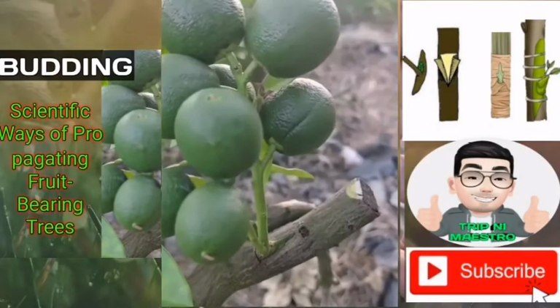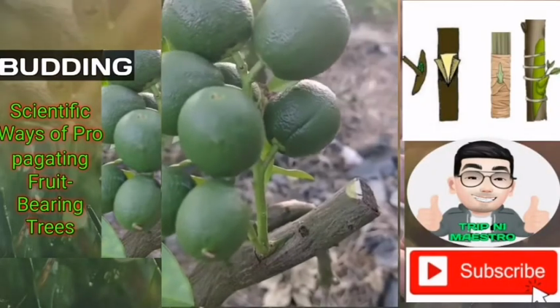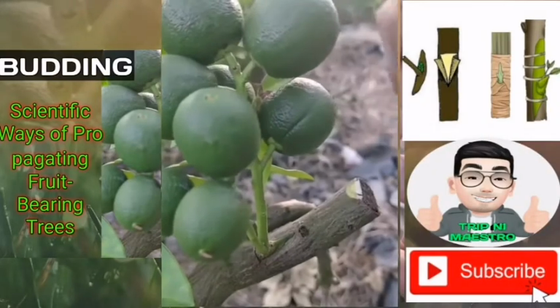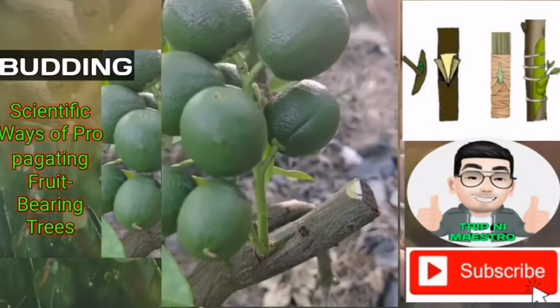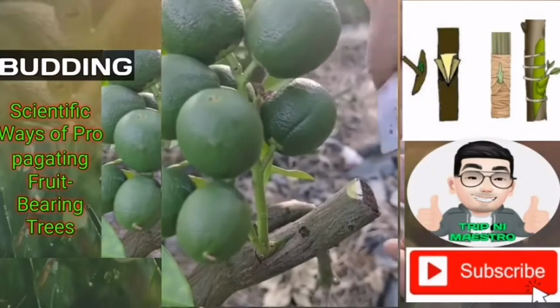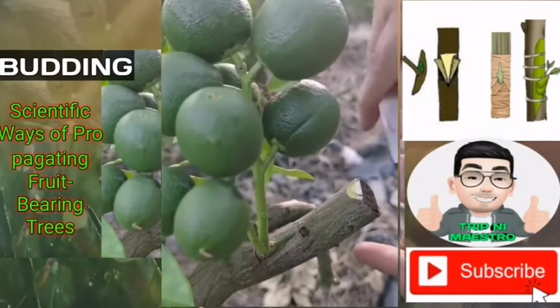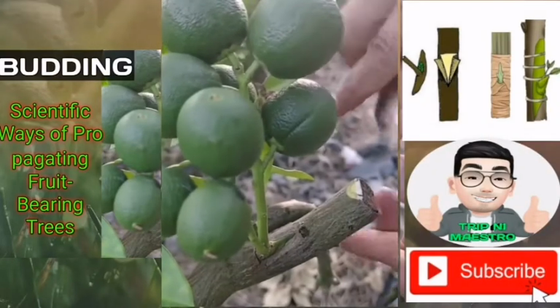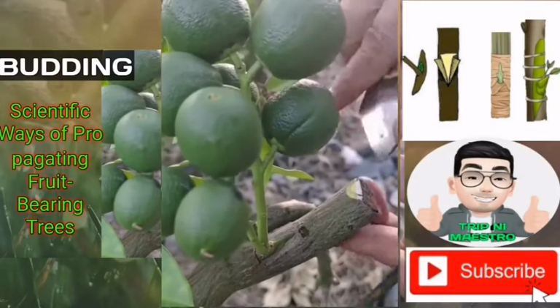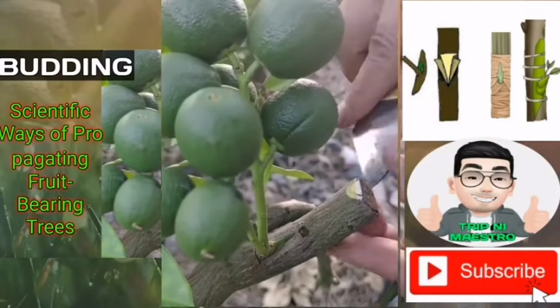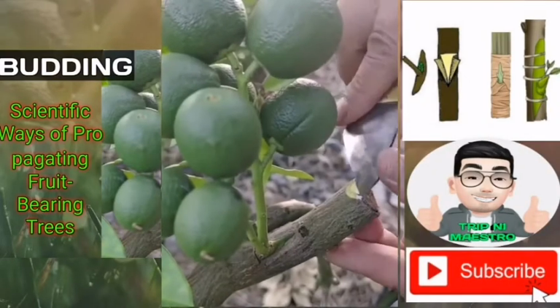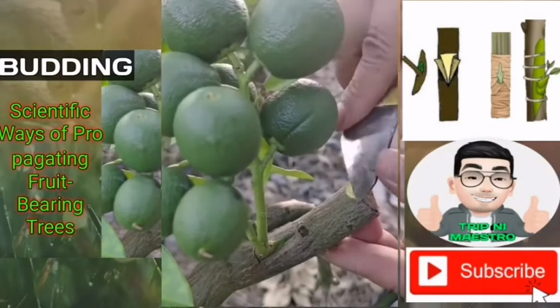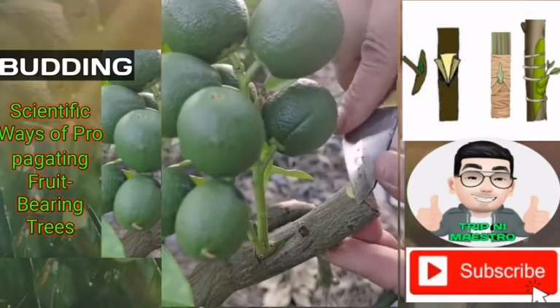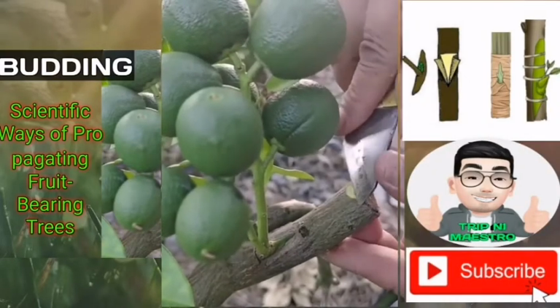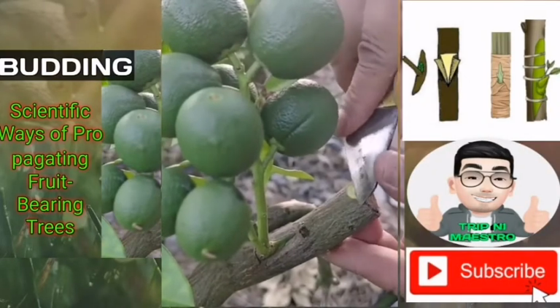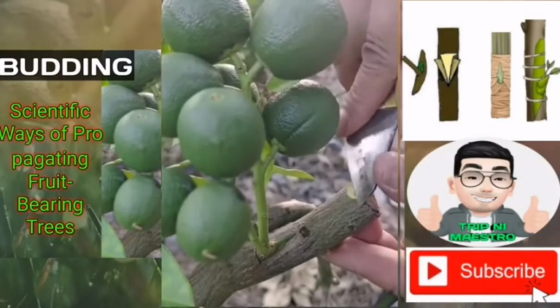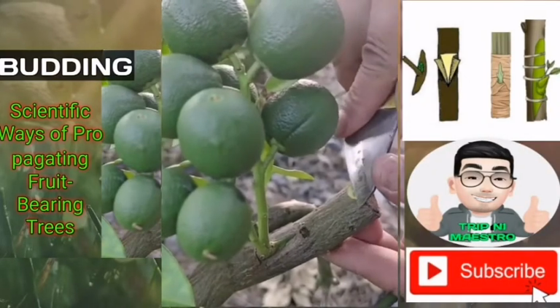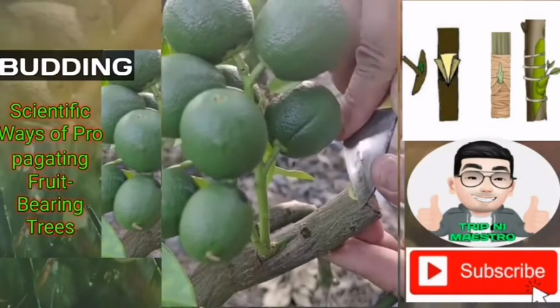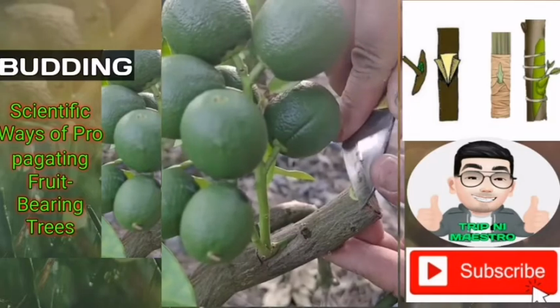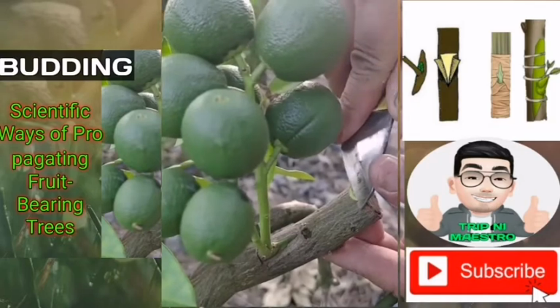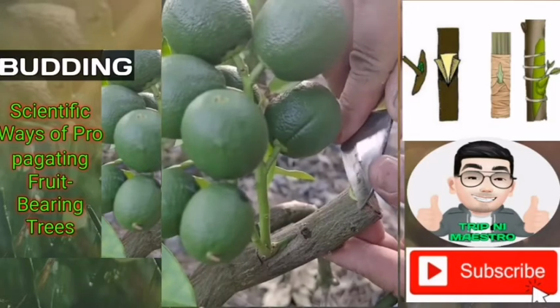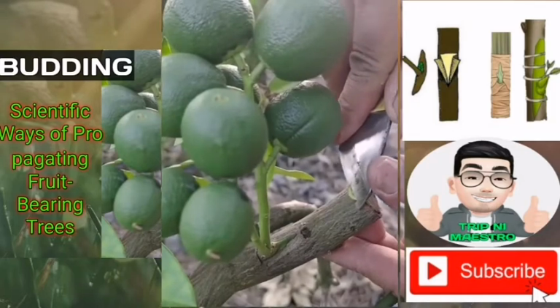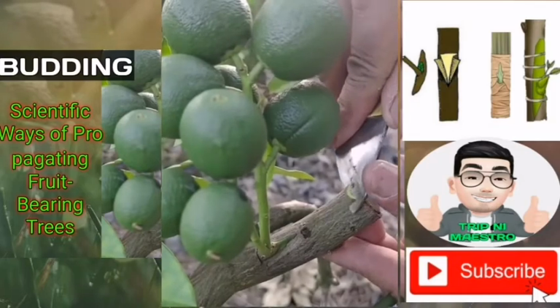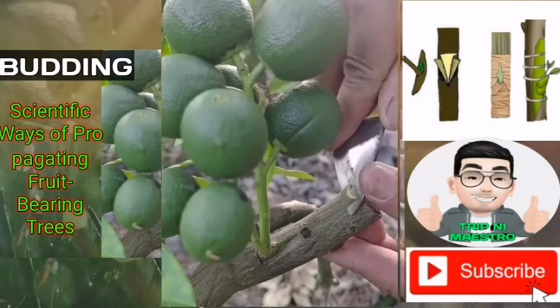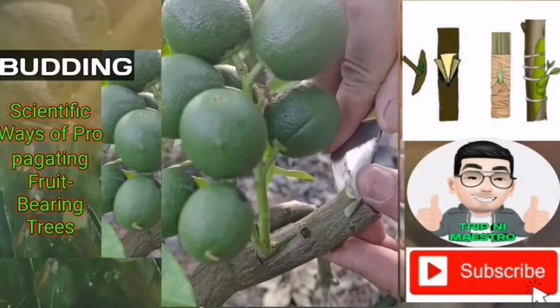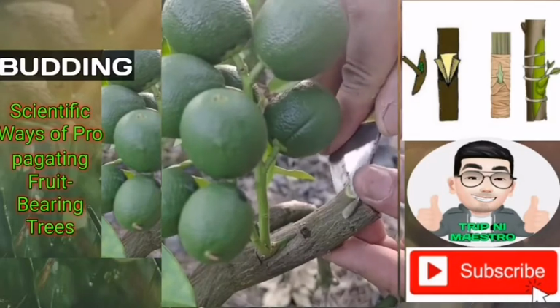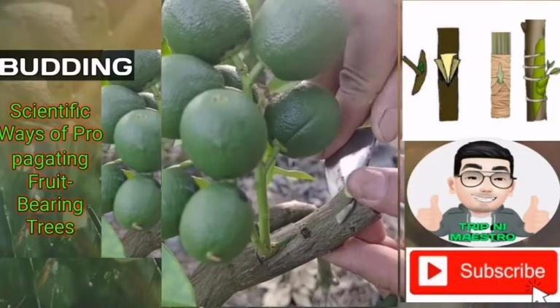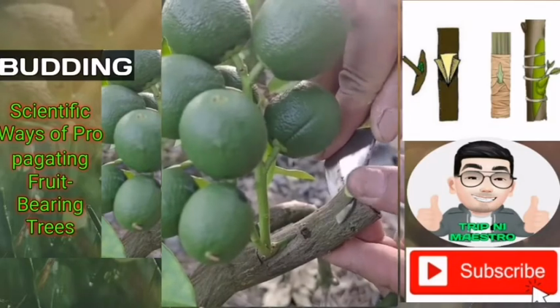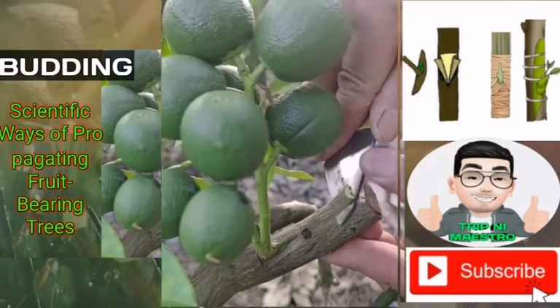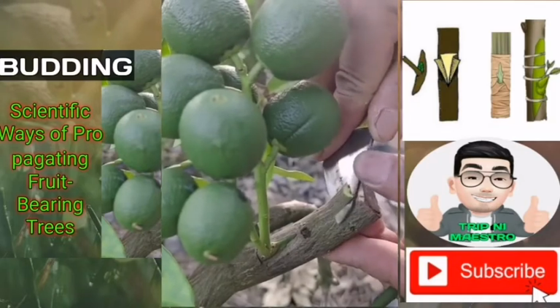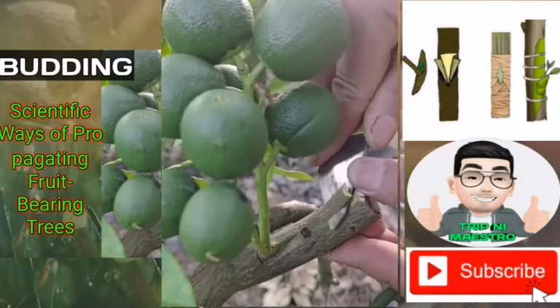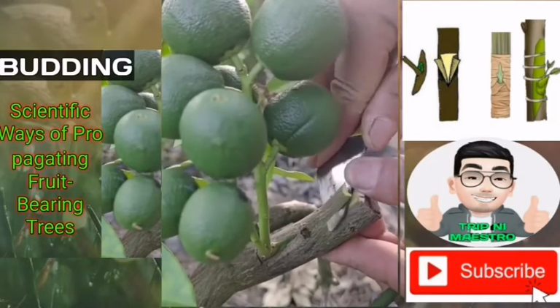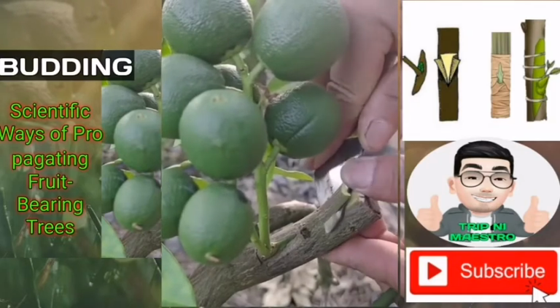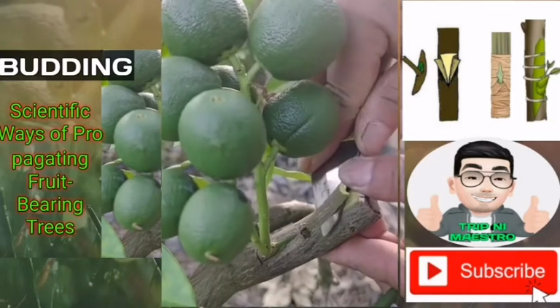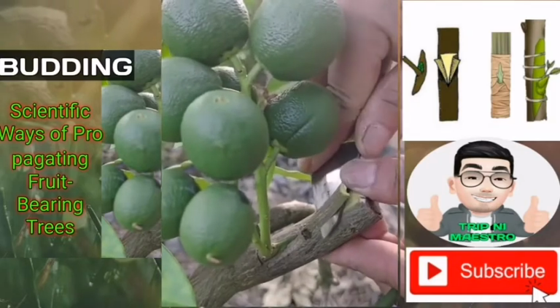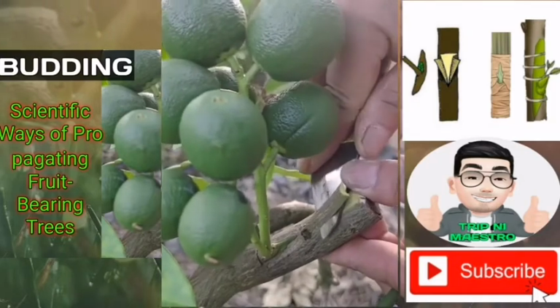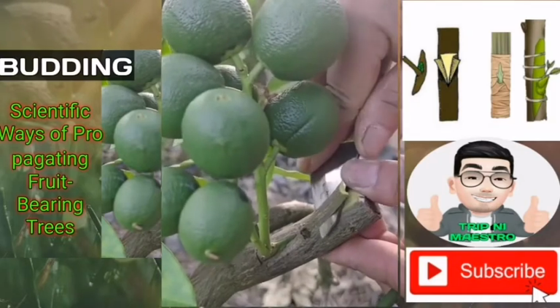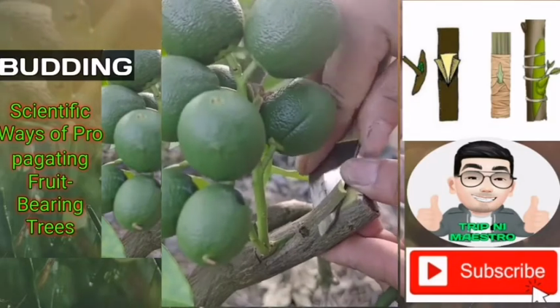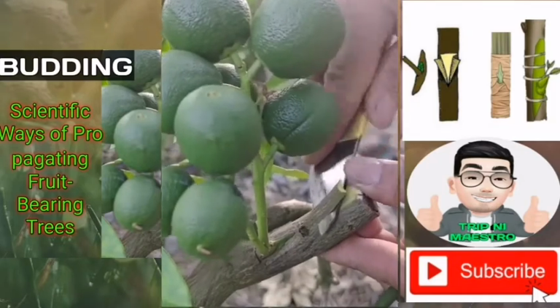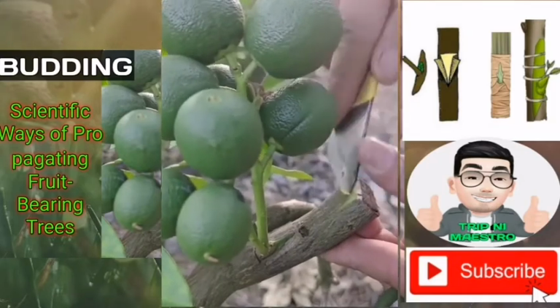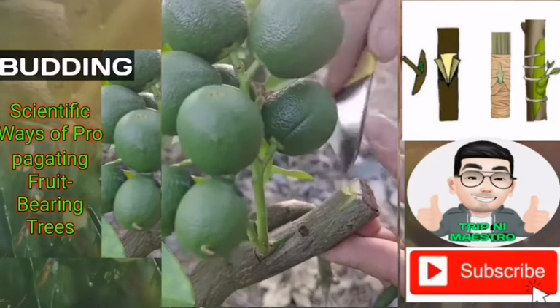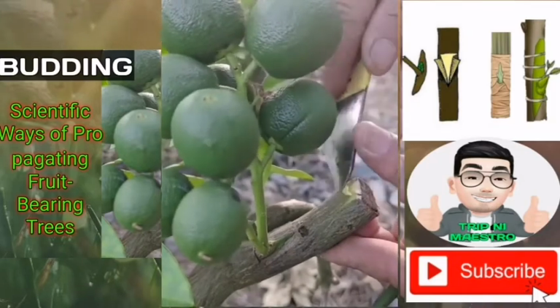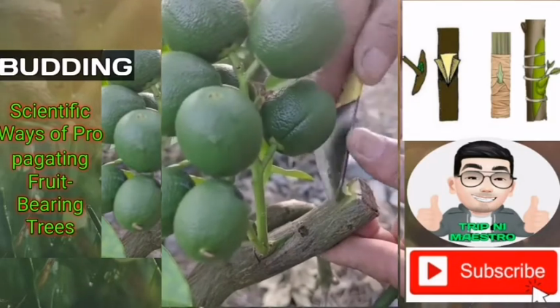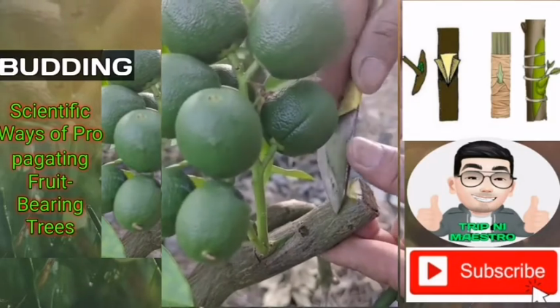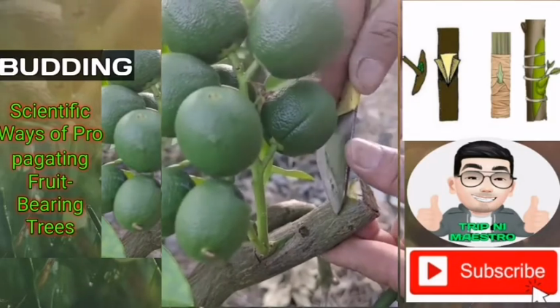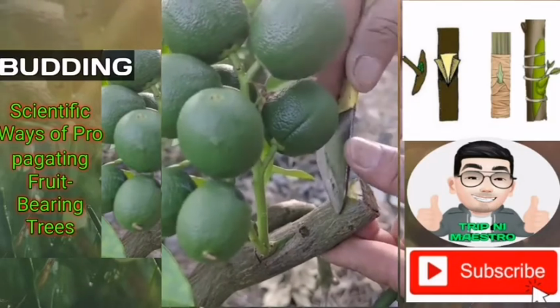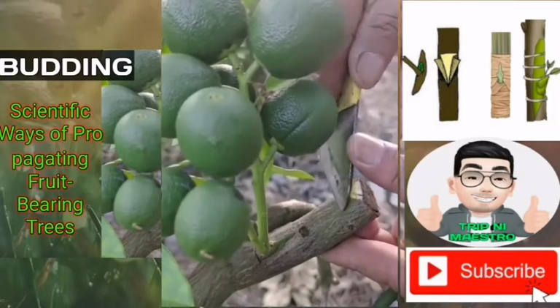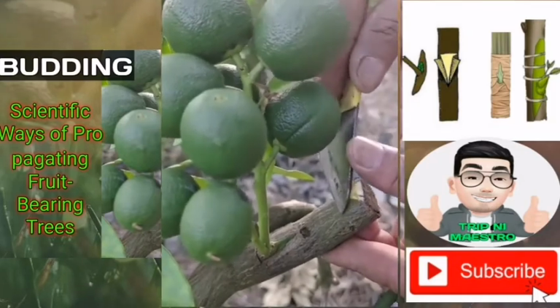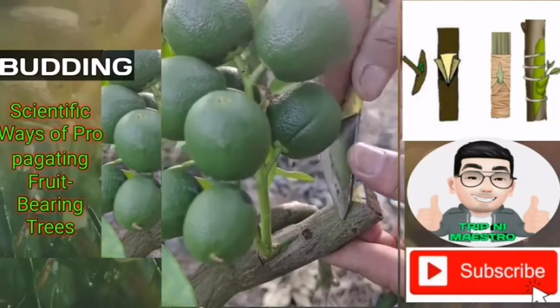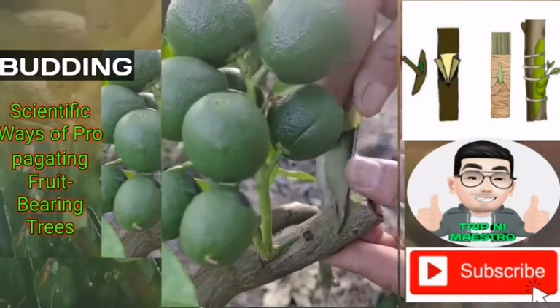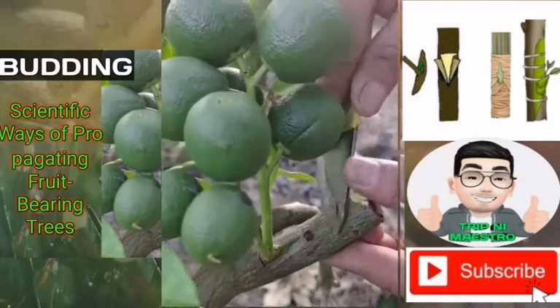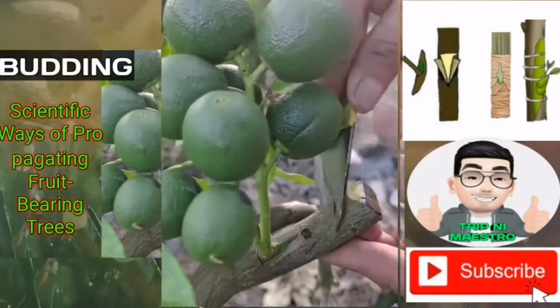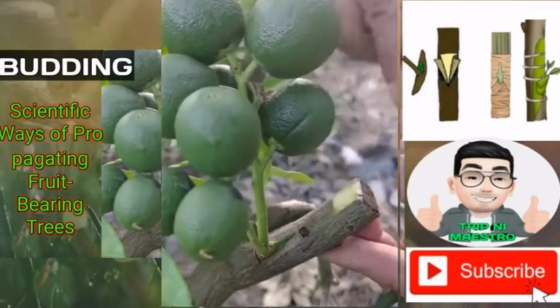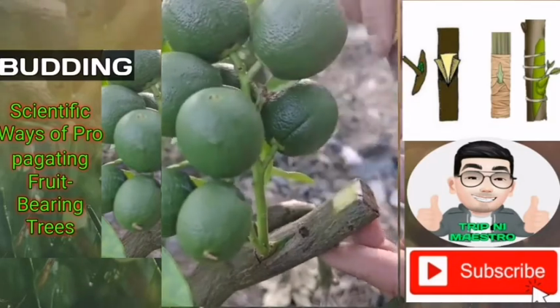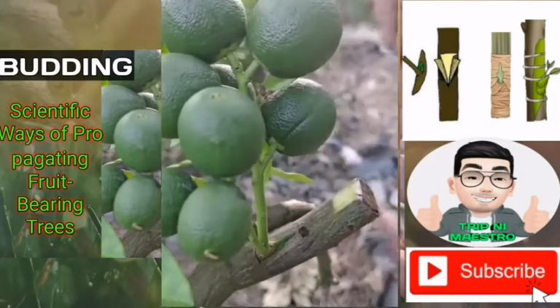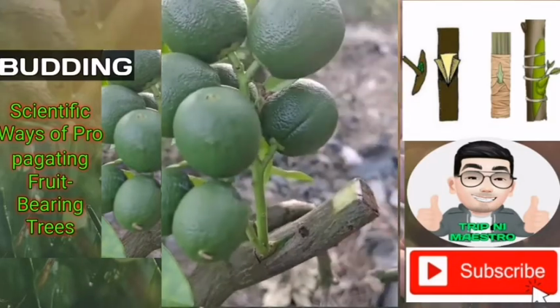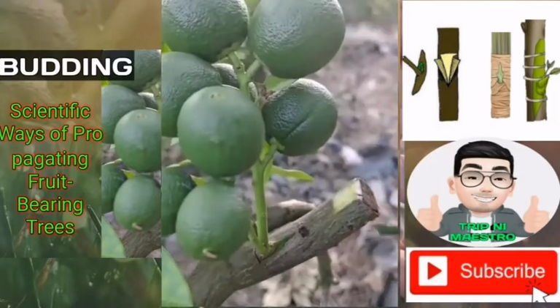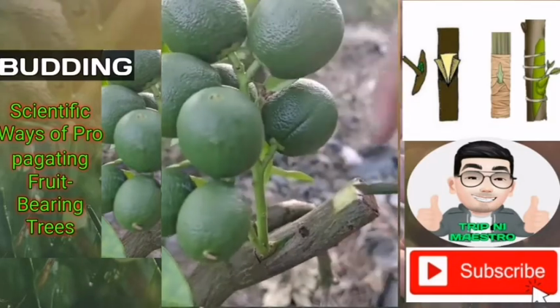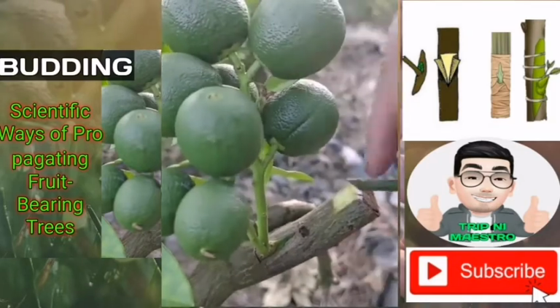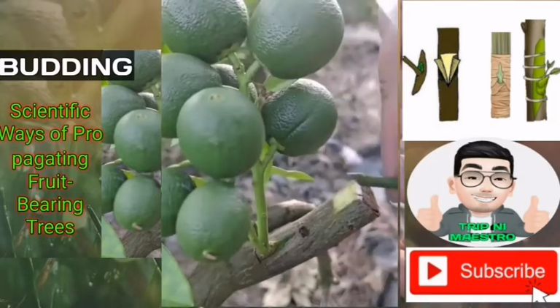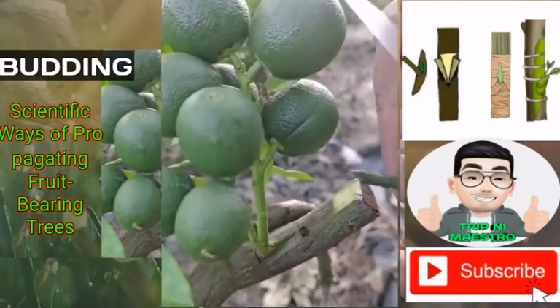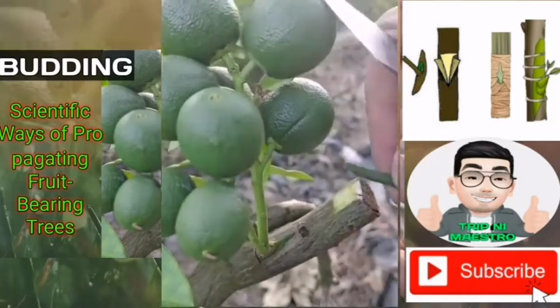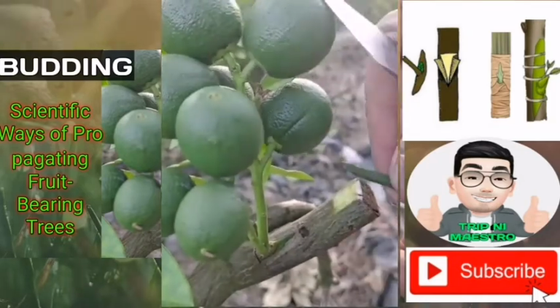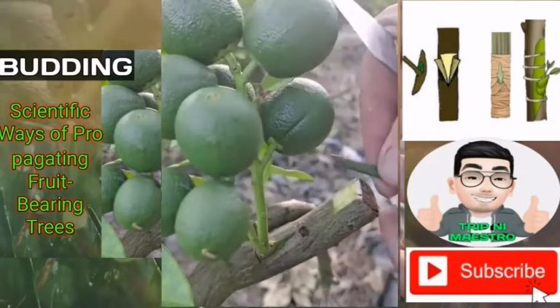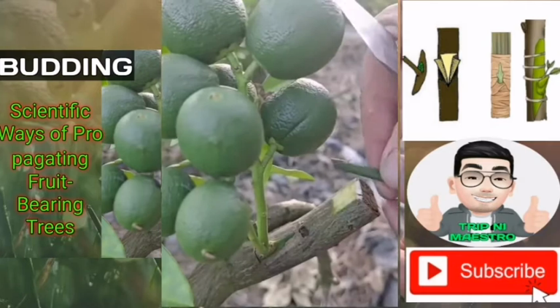Cut bud sticks from strong shoots of the present season's growth with mature buds that are slightly brownish in color.